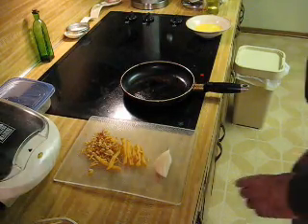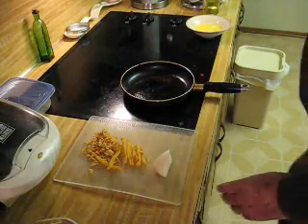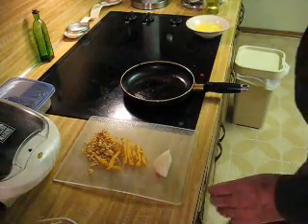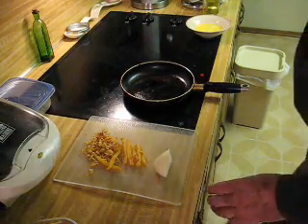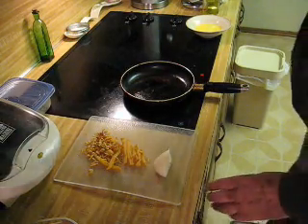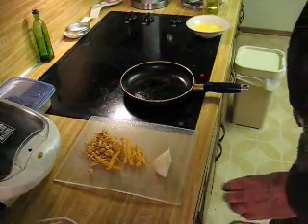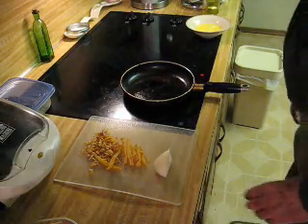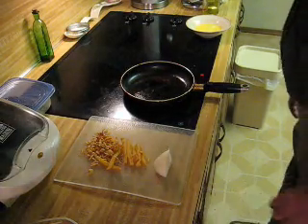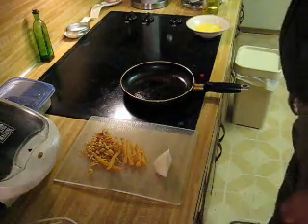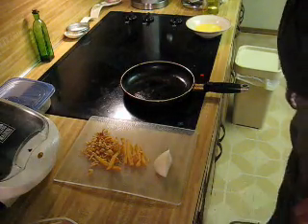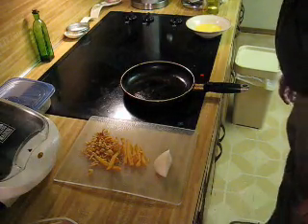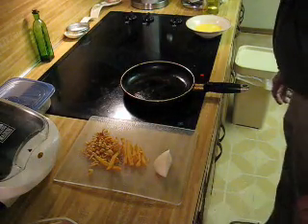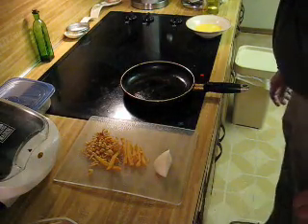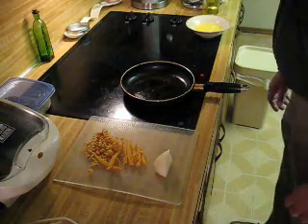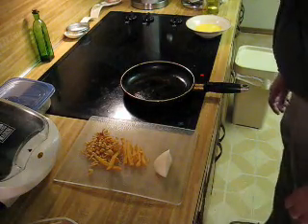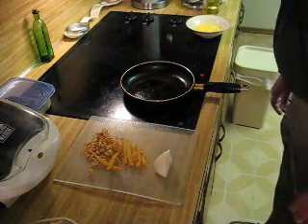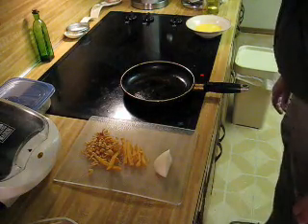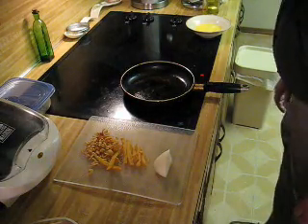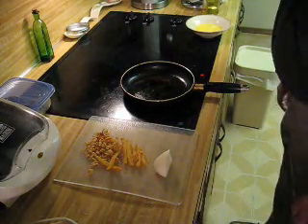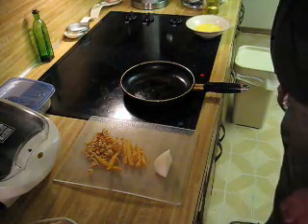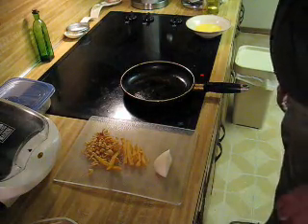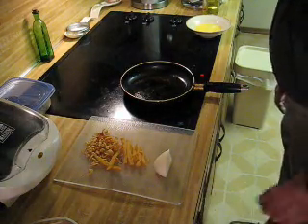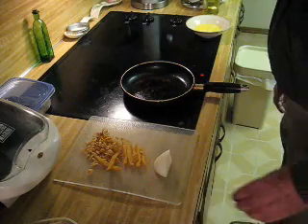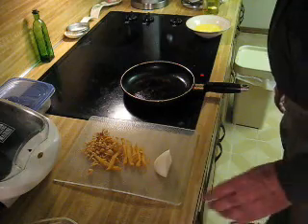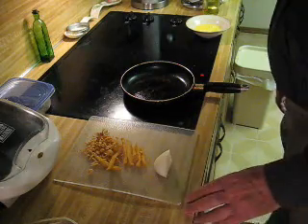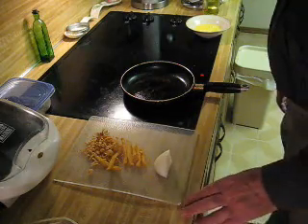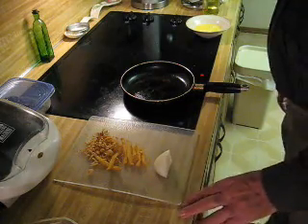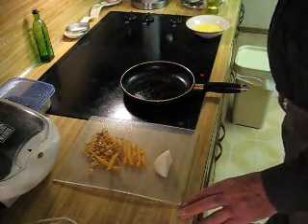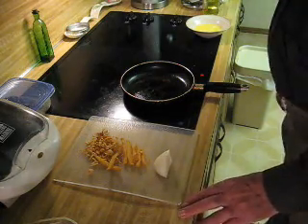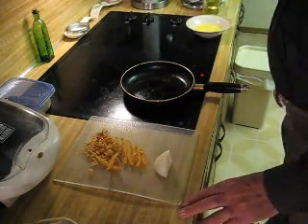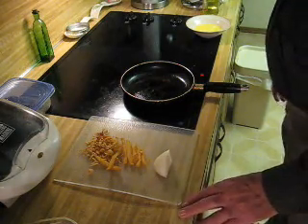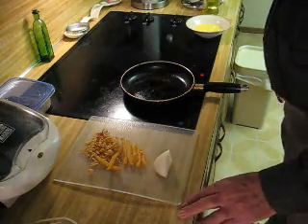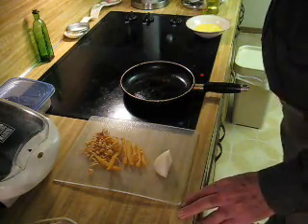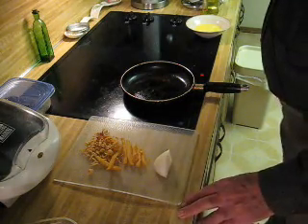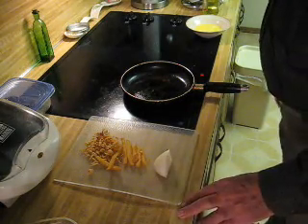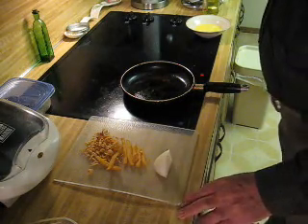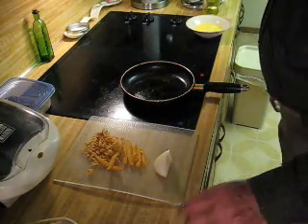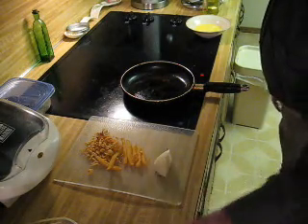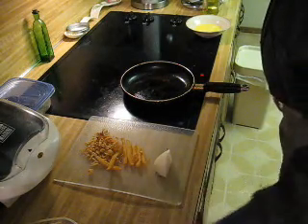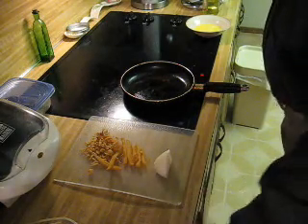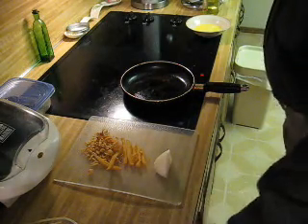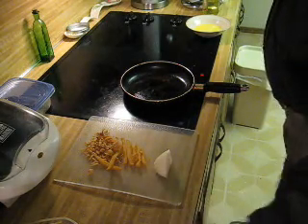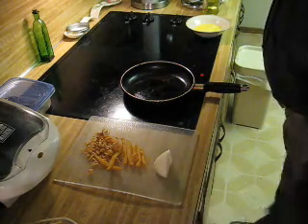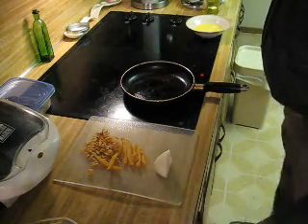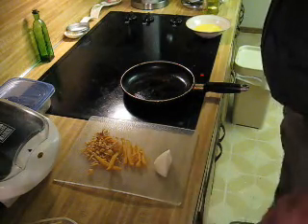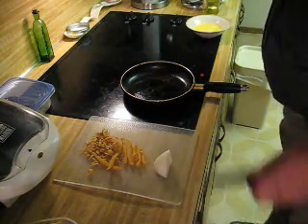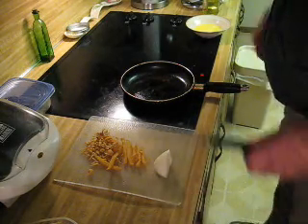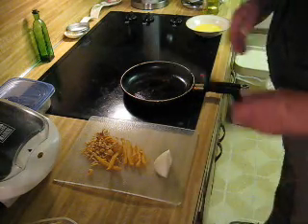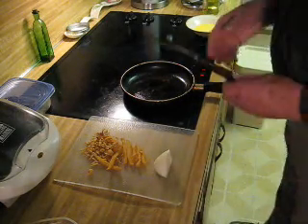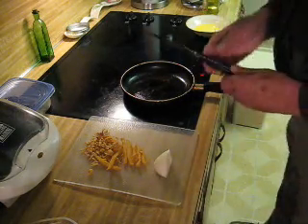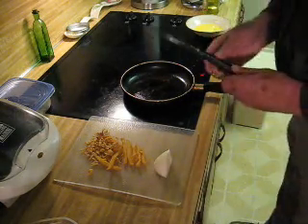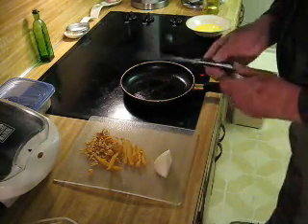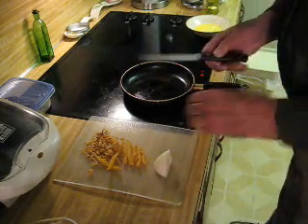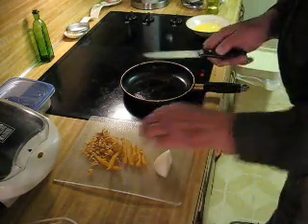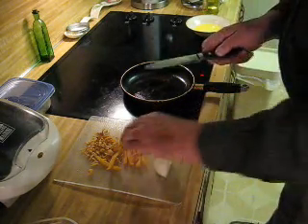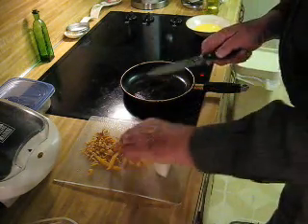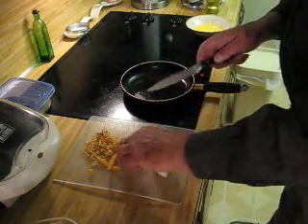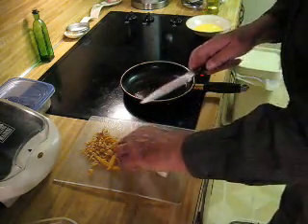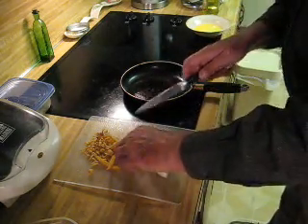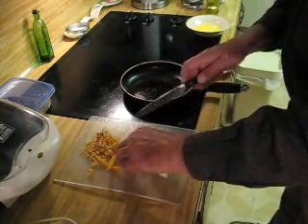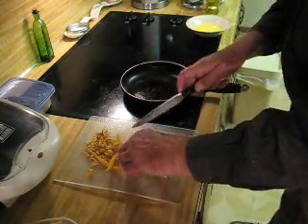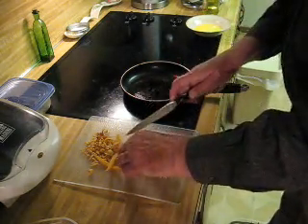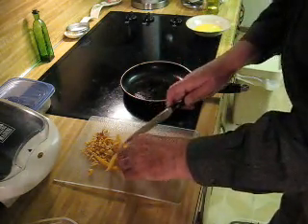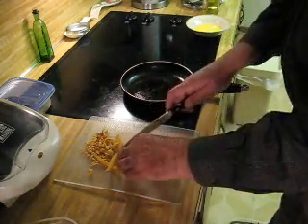Good morning. Going to make a breakfast burrito this morning. They're the simplest thing in the world to make. Mostly leftovers.